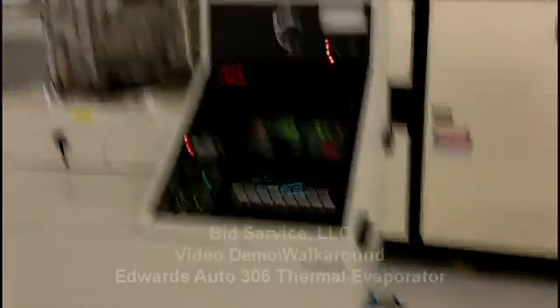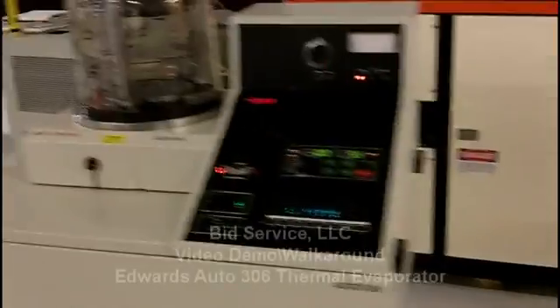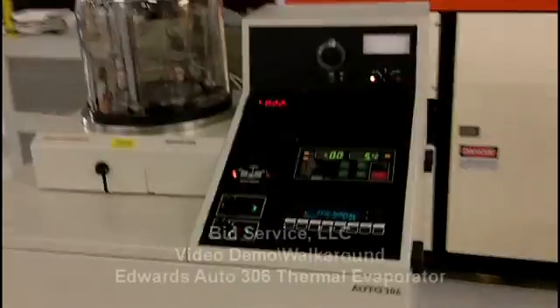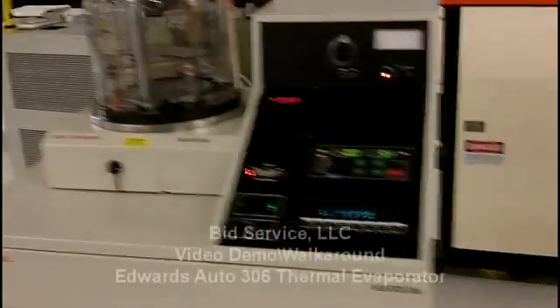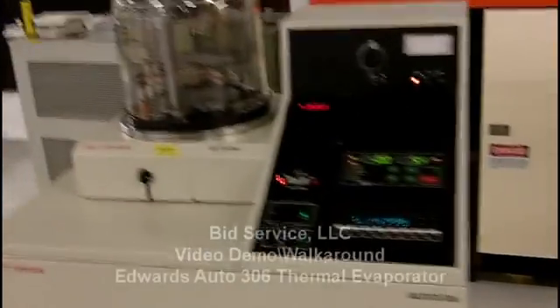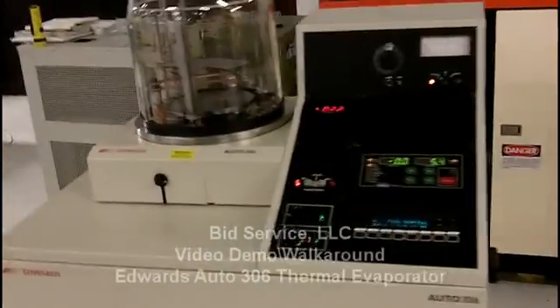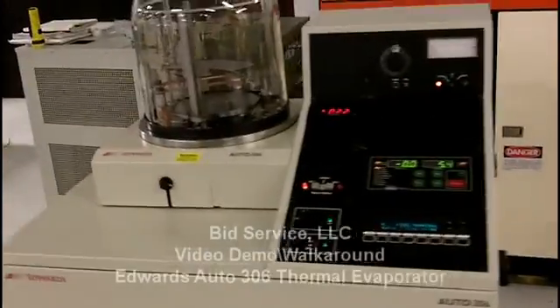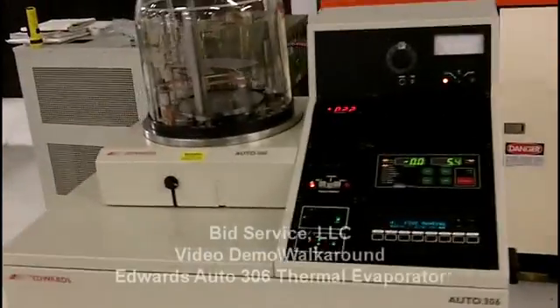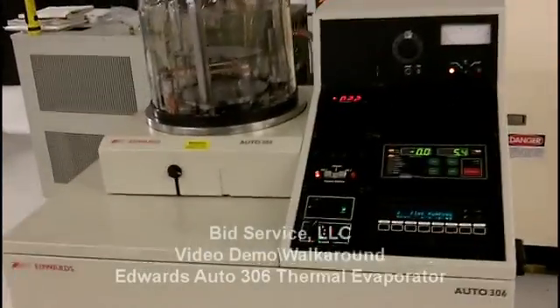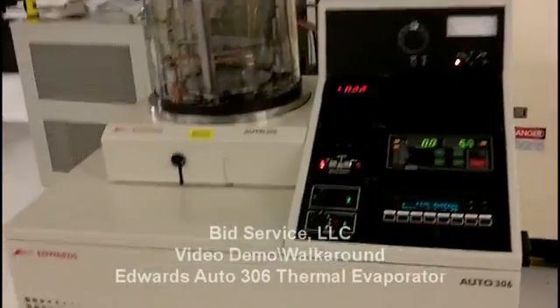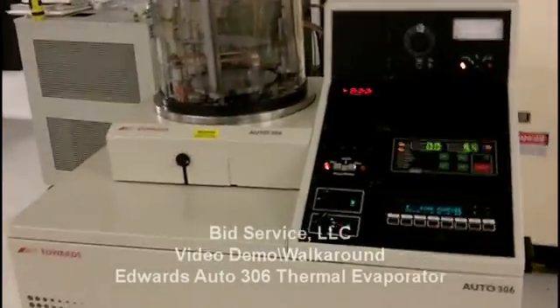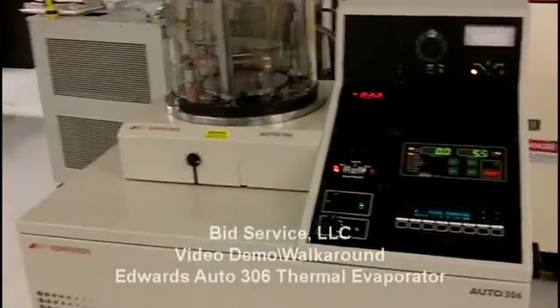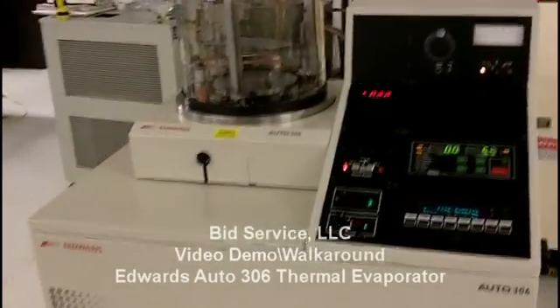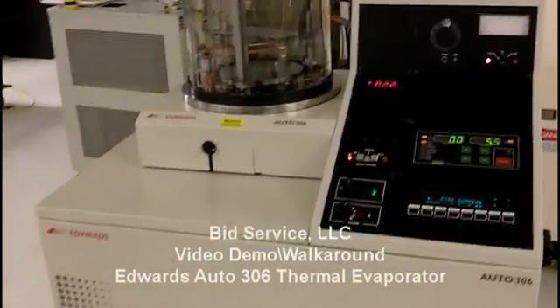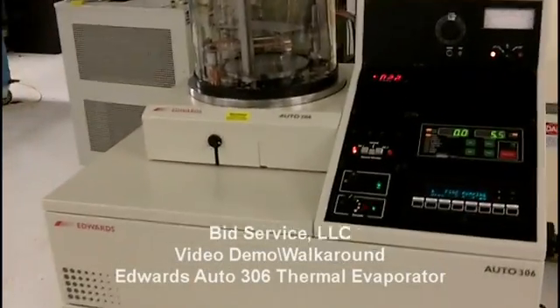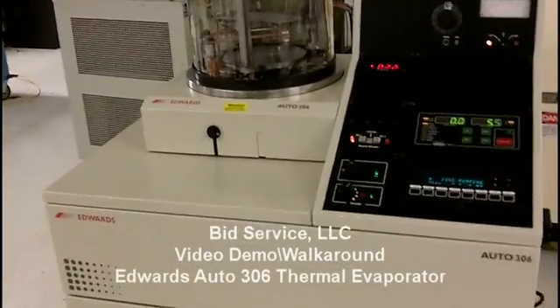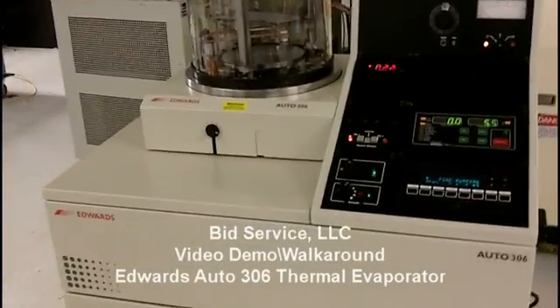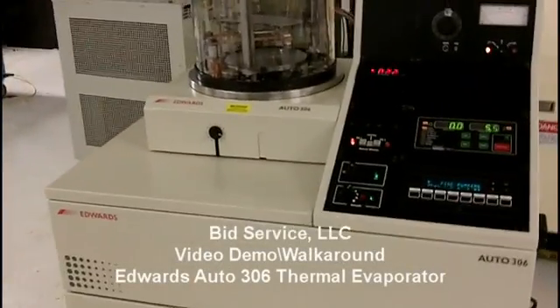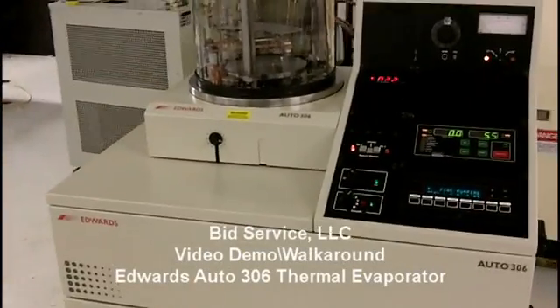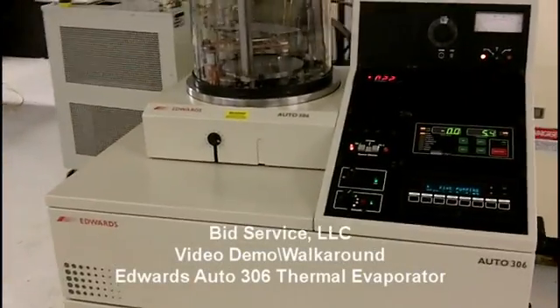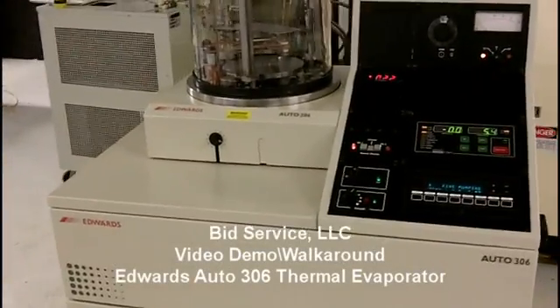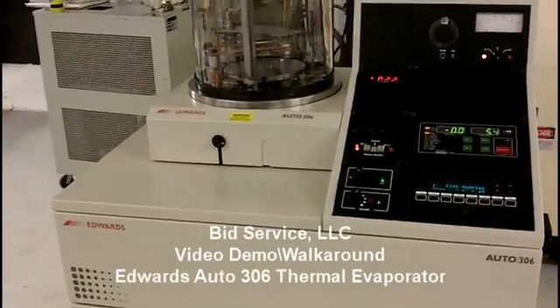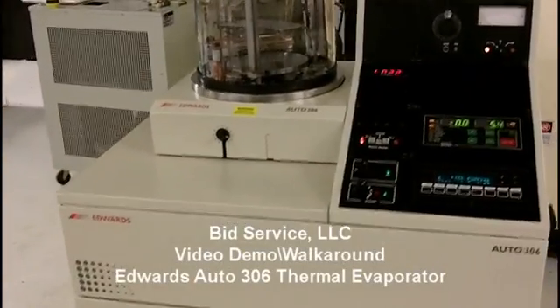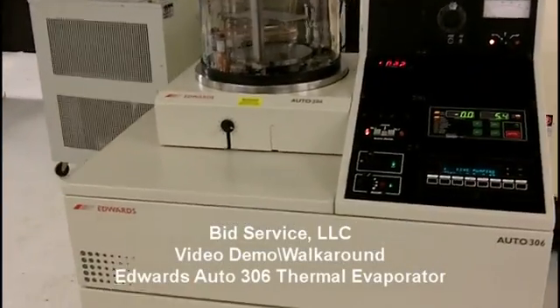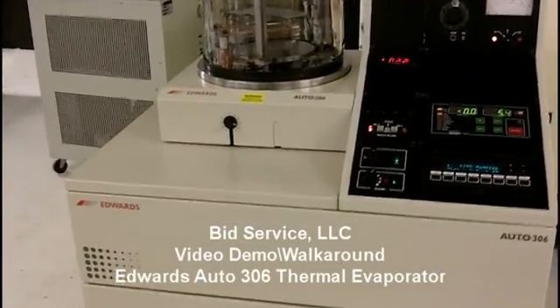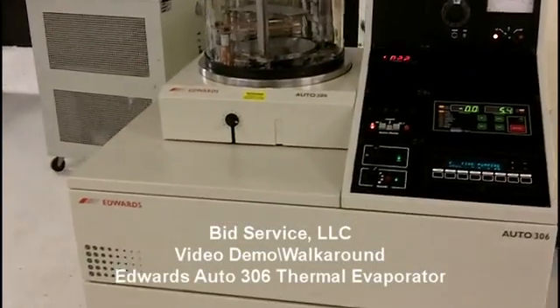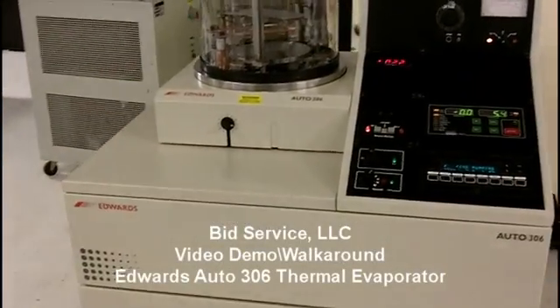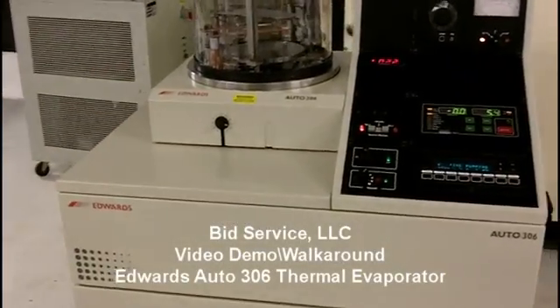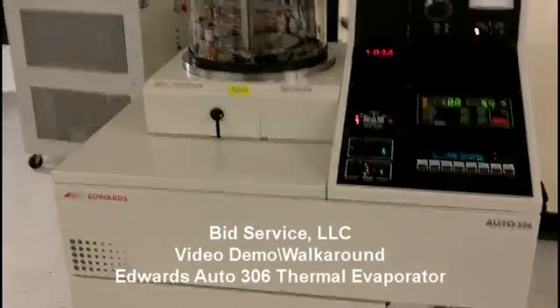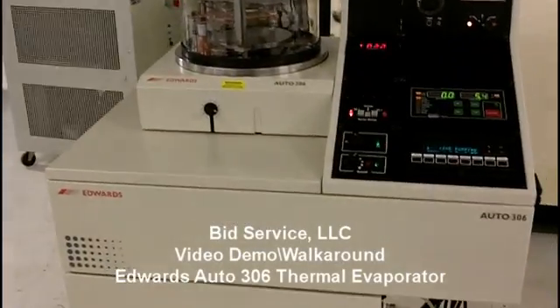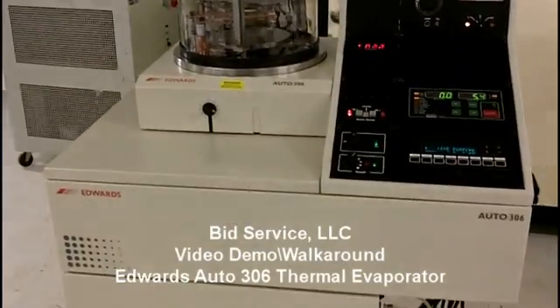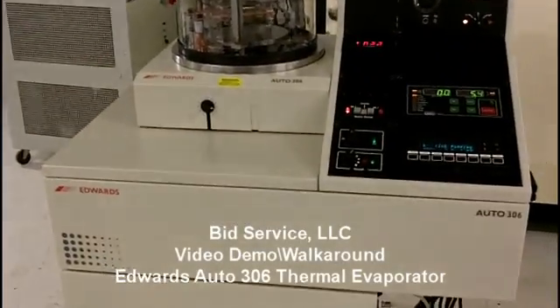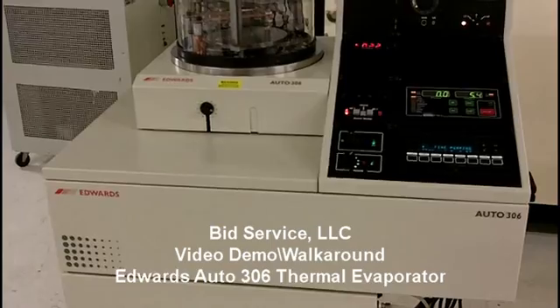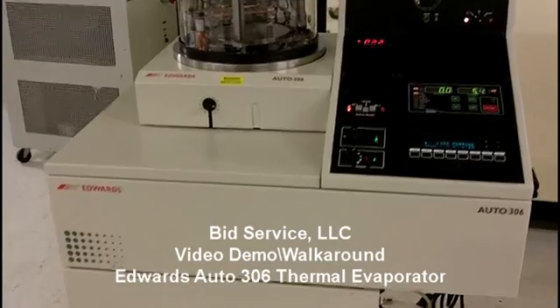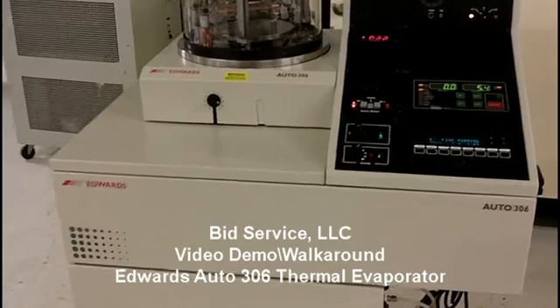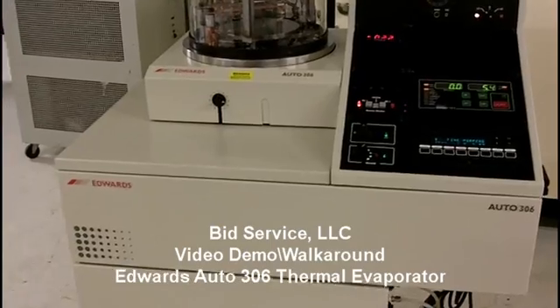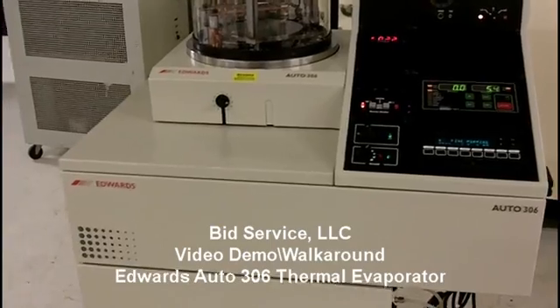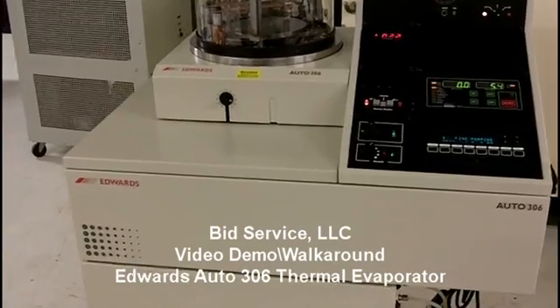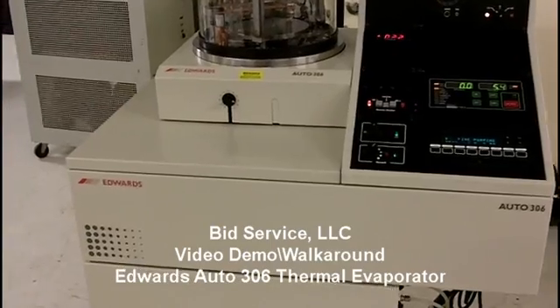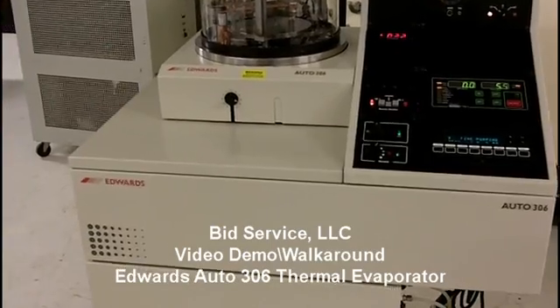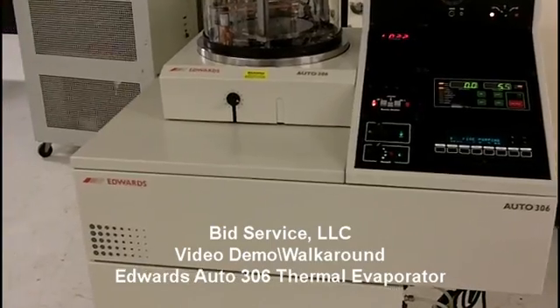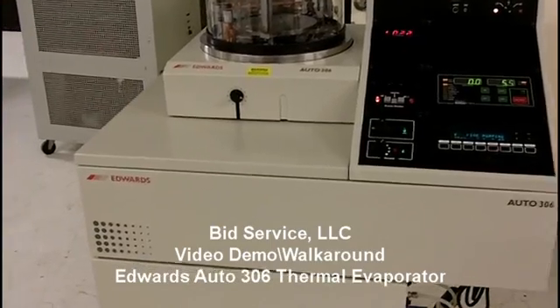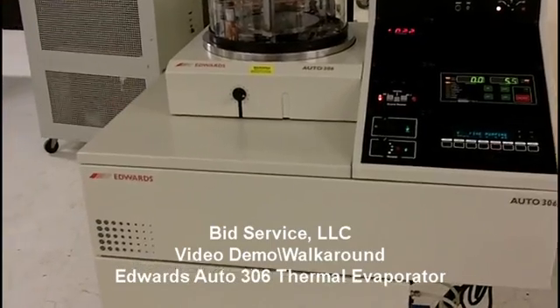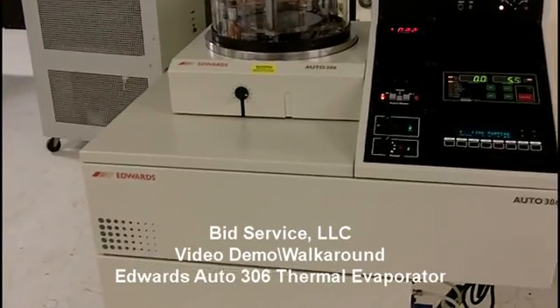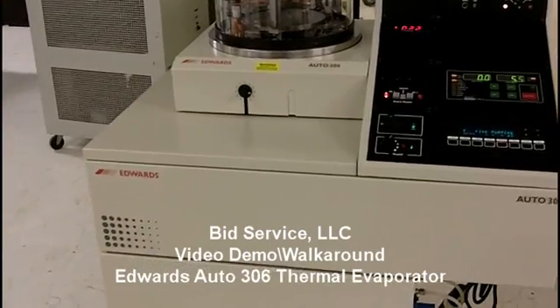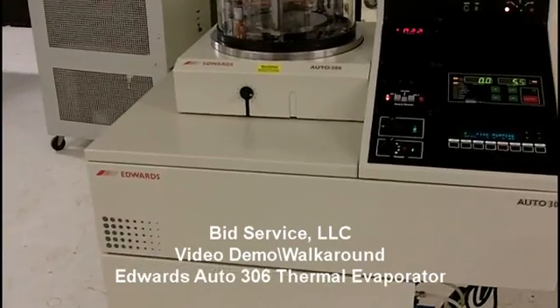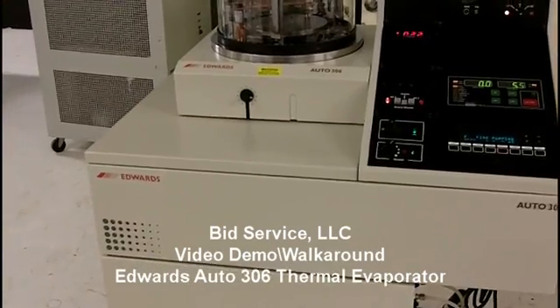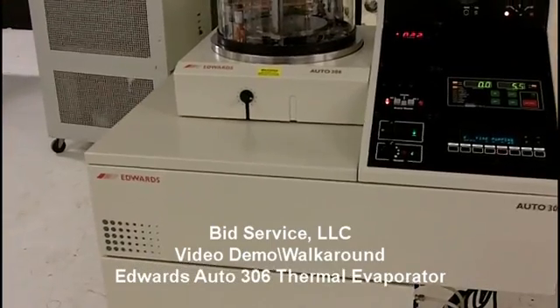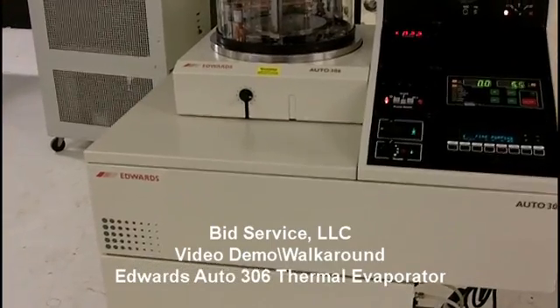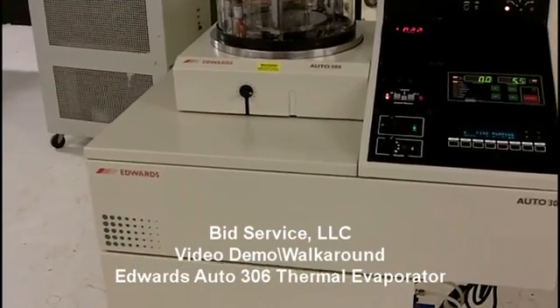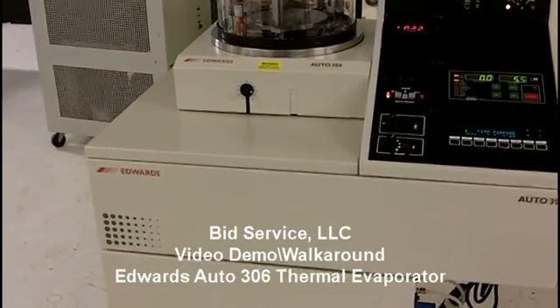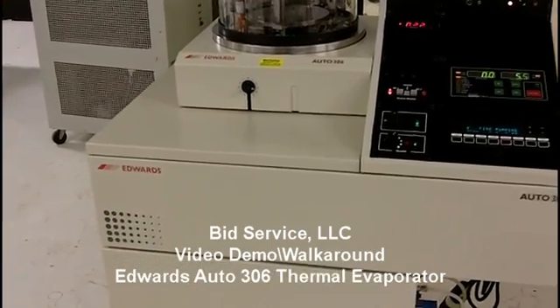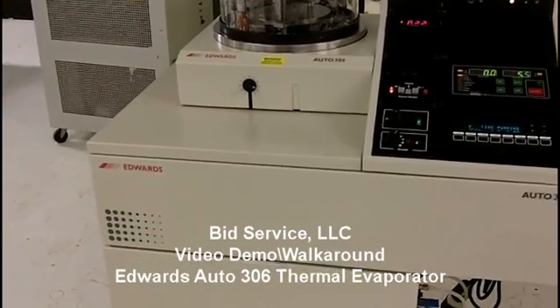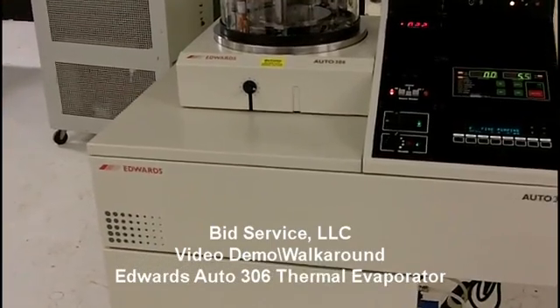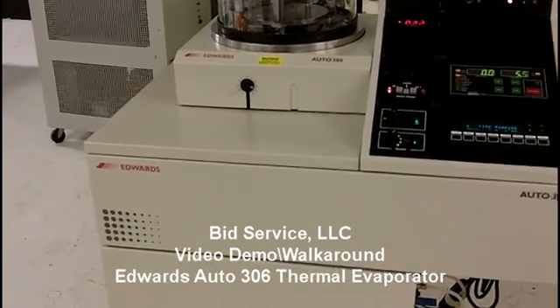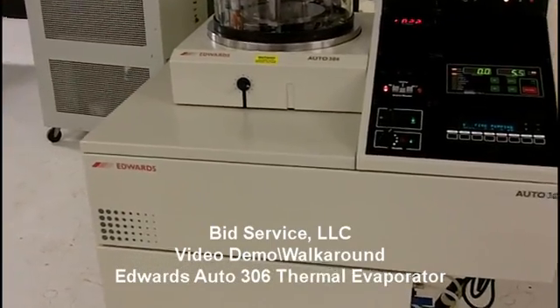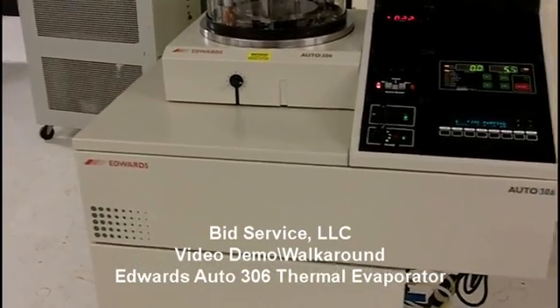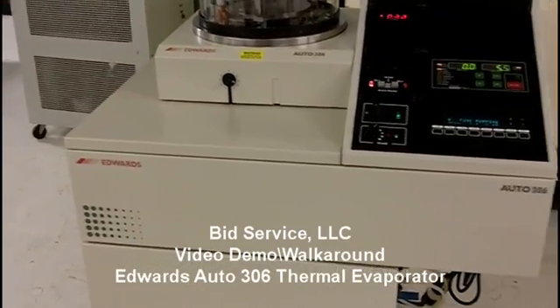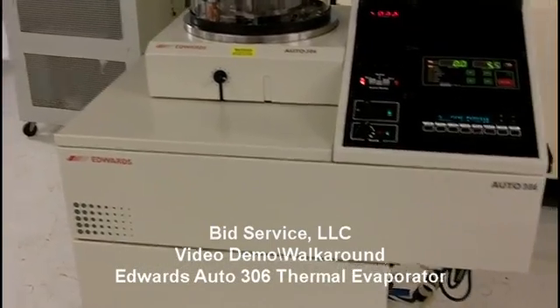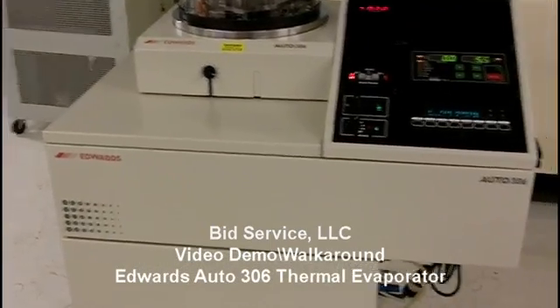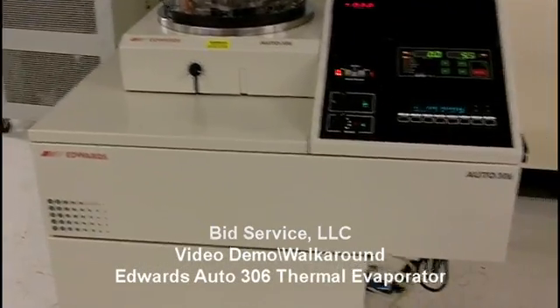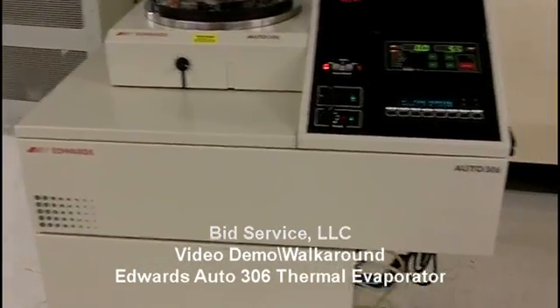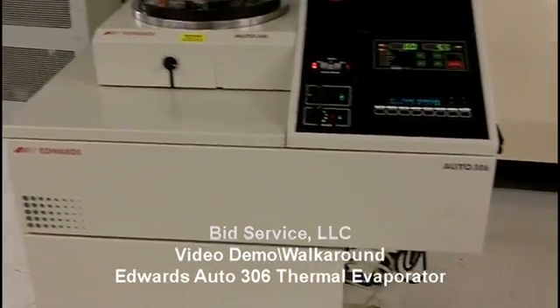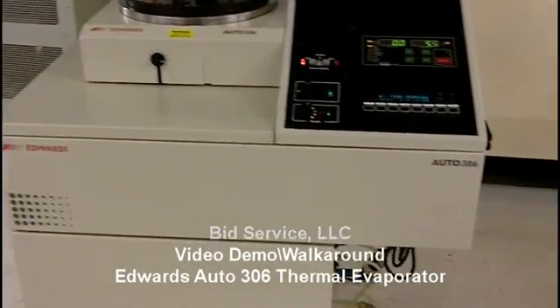This video demo is for the Edwards Auto 306, serial number 3178.